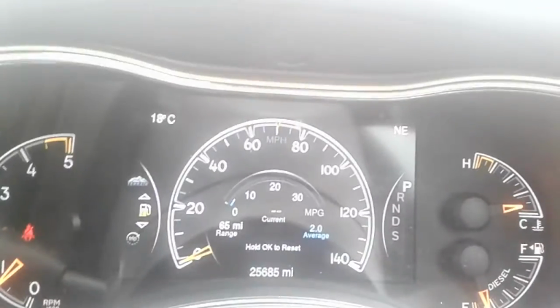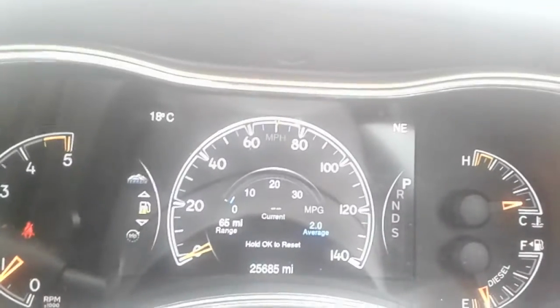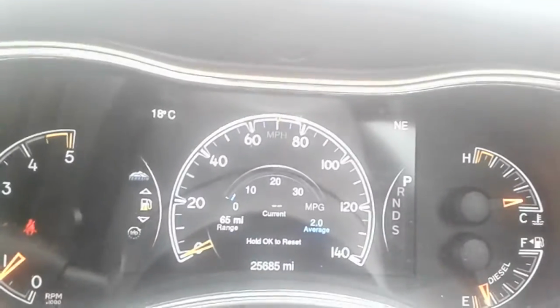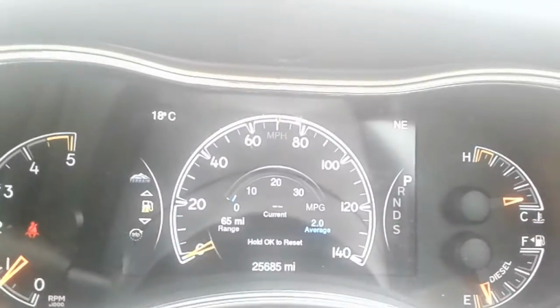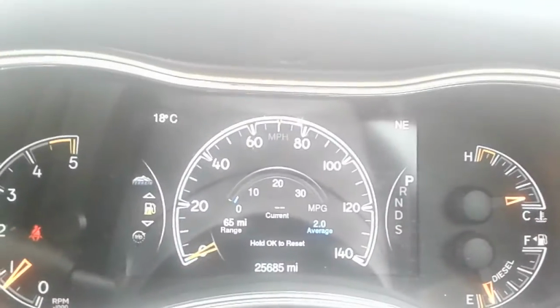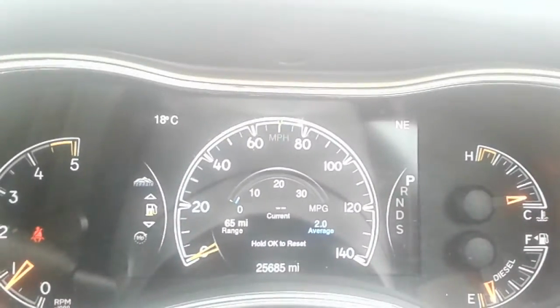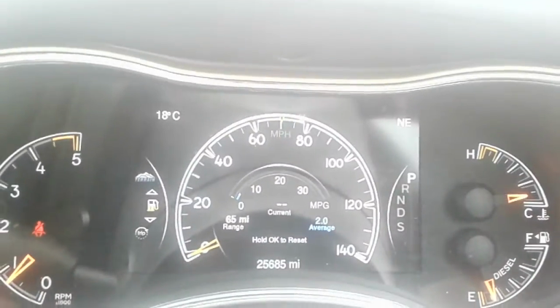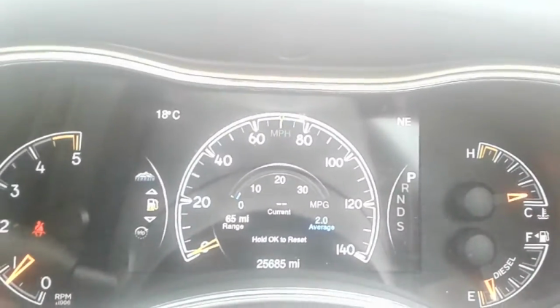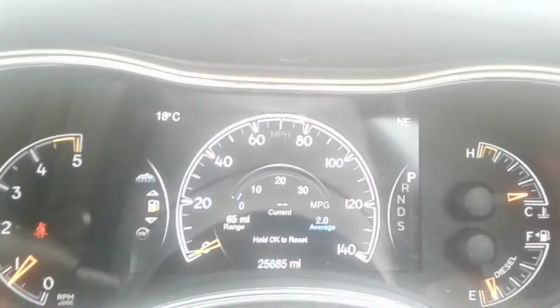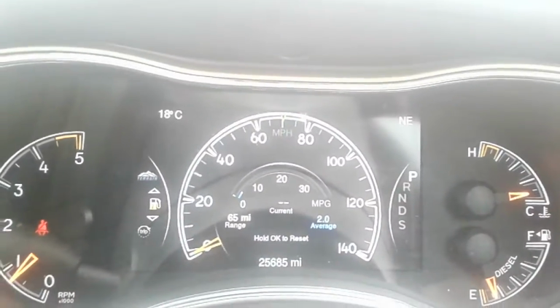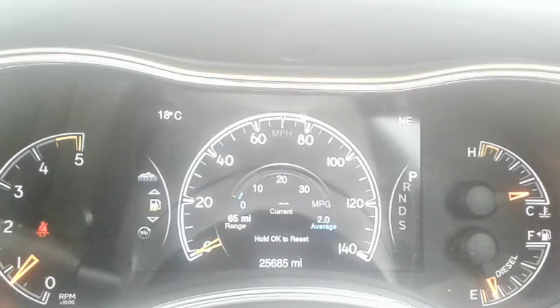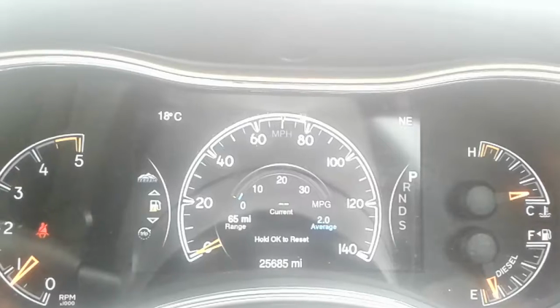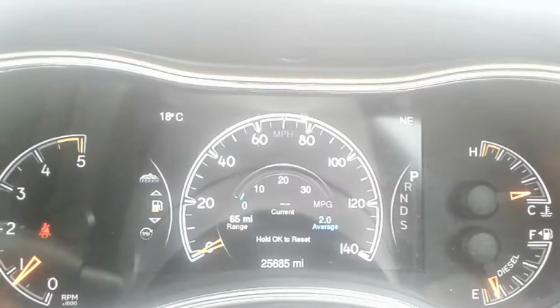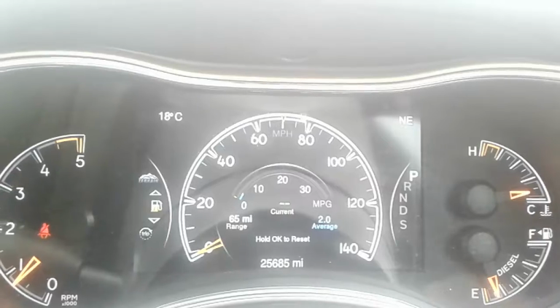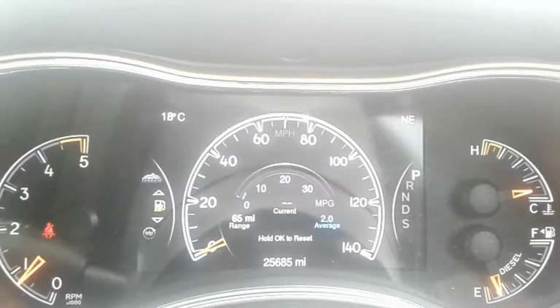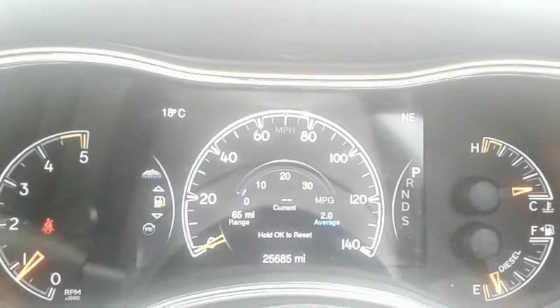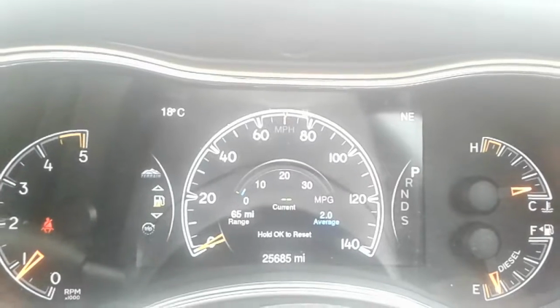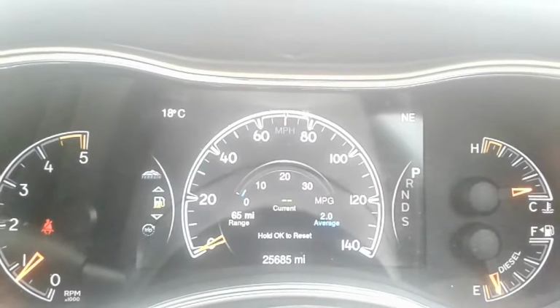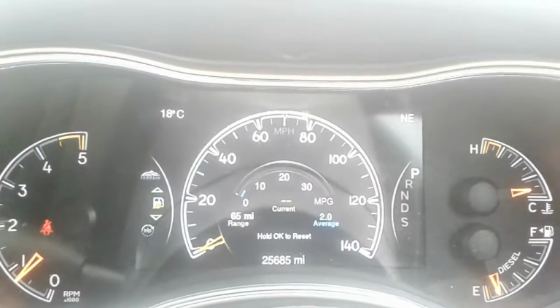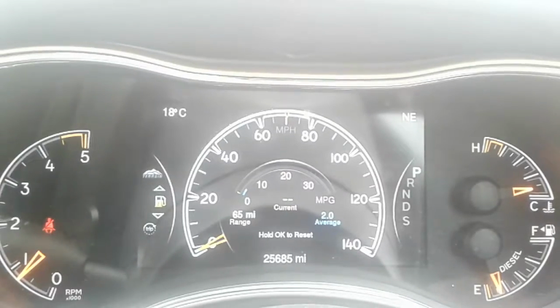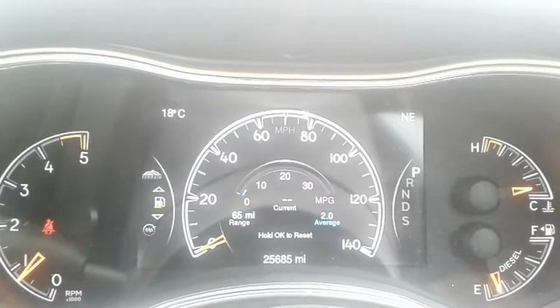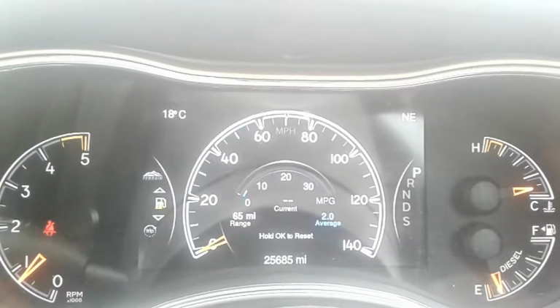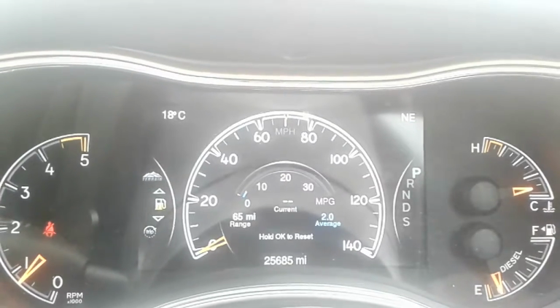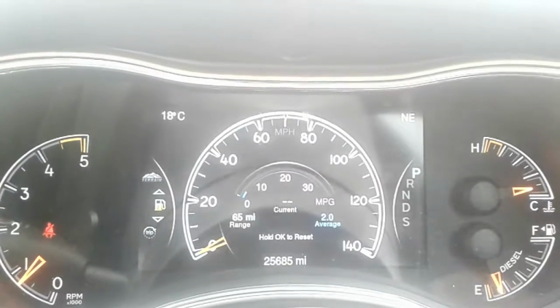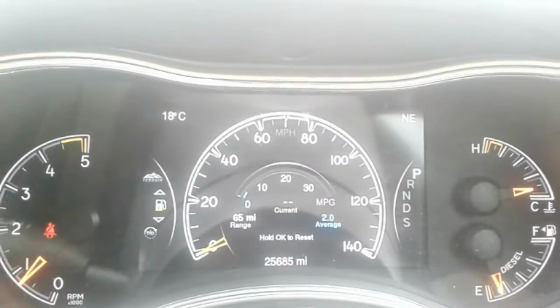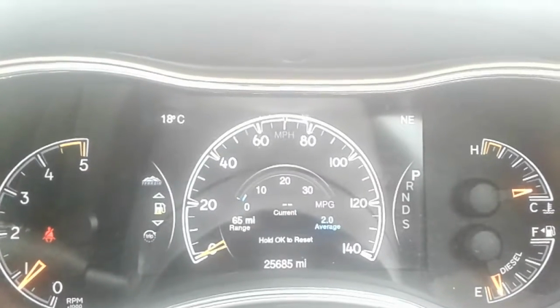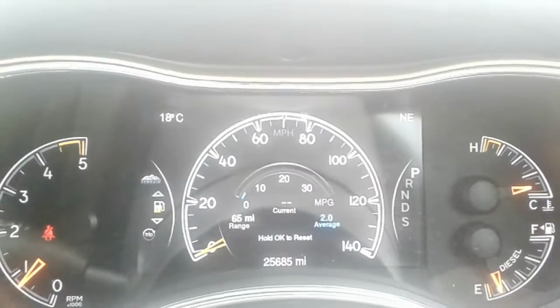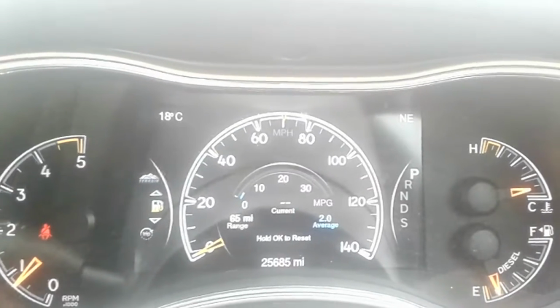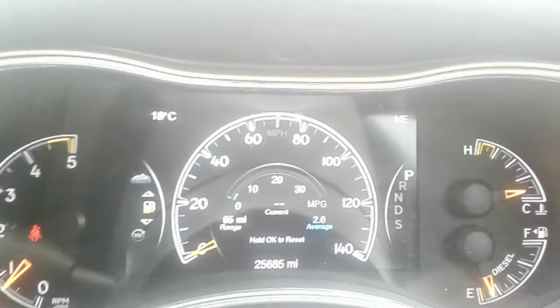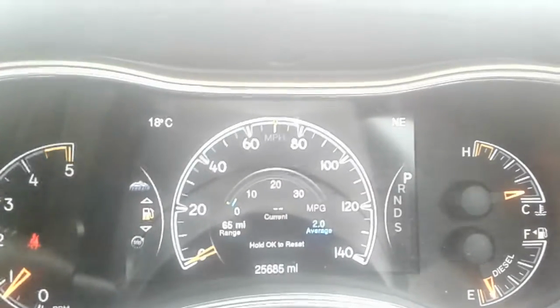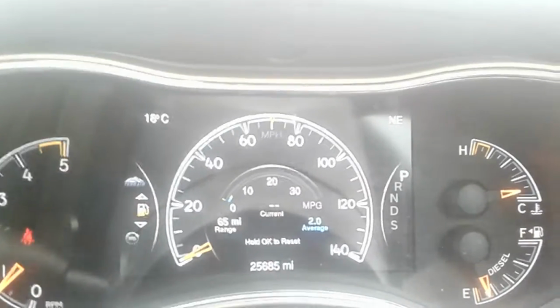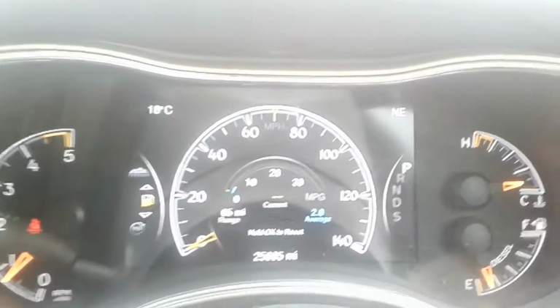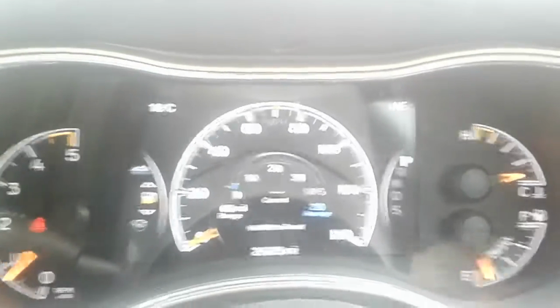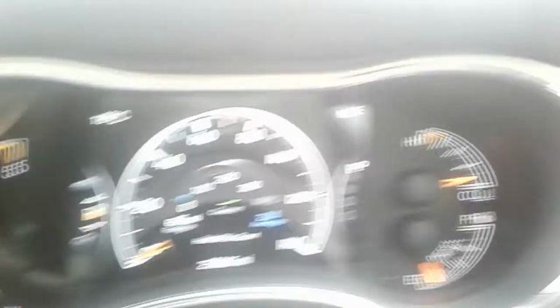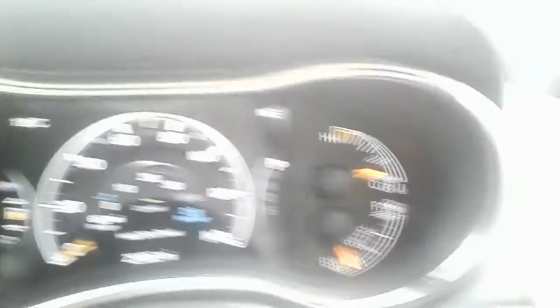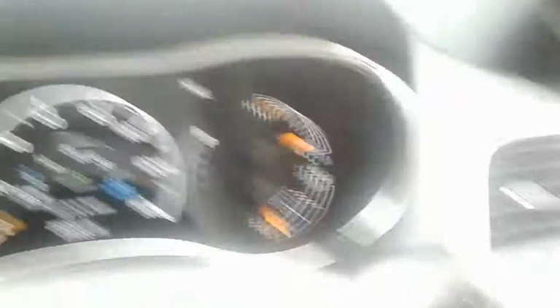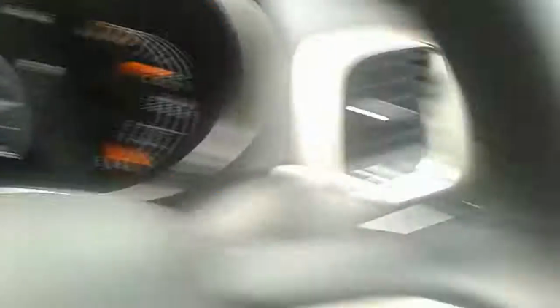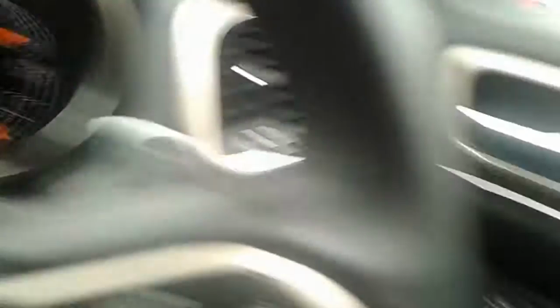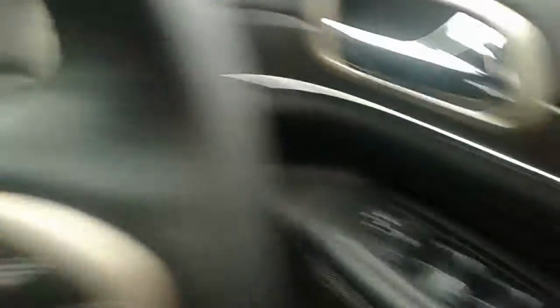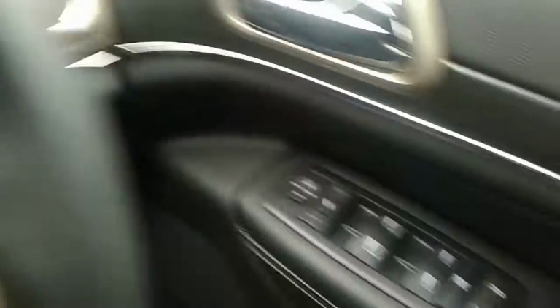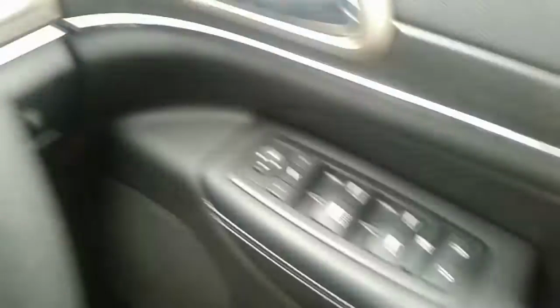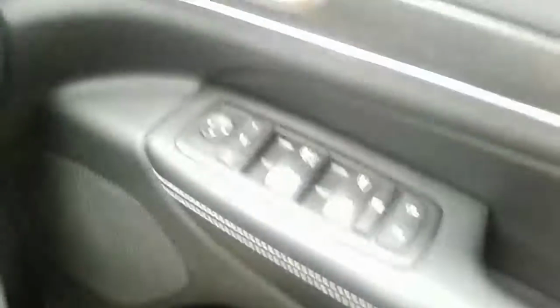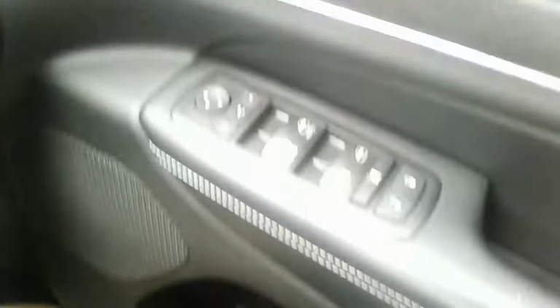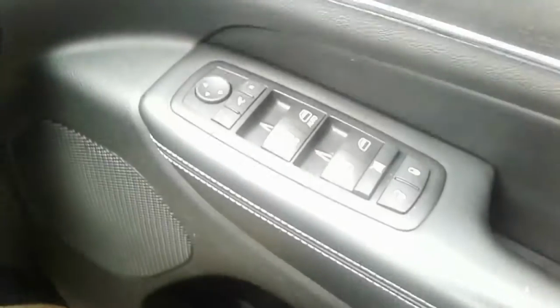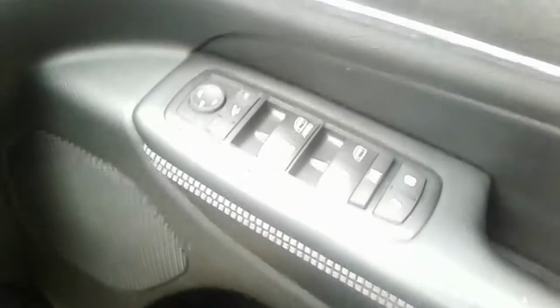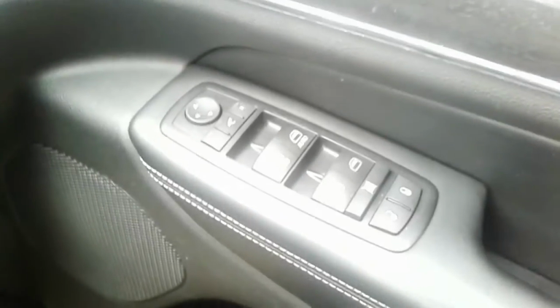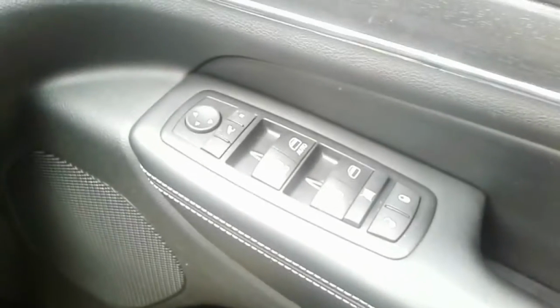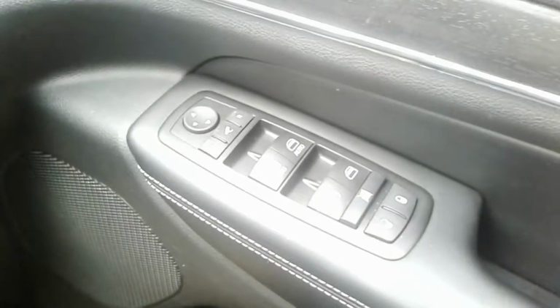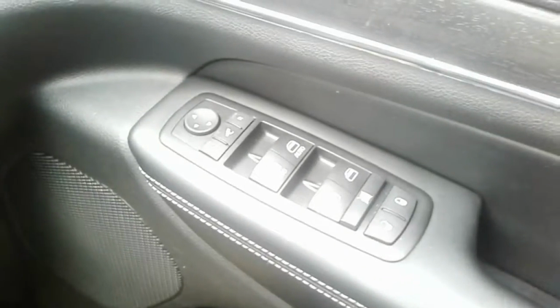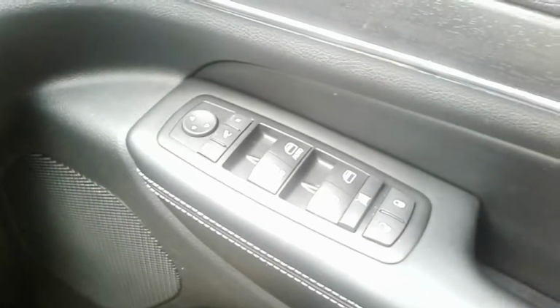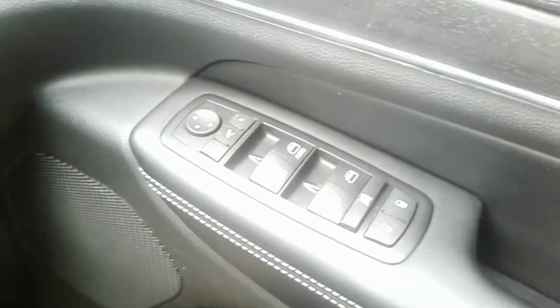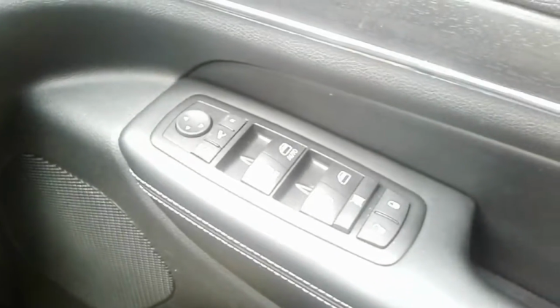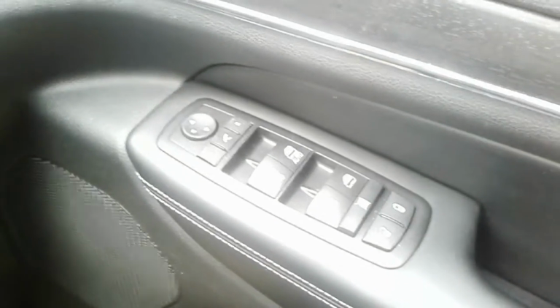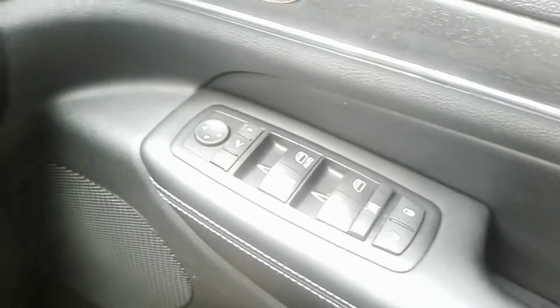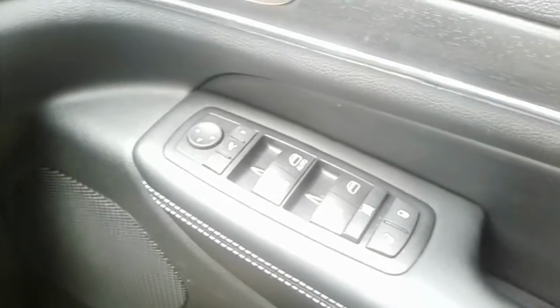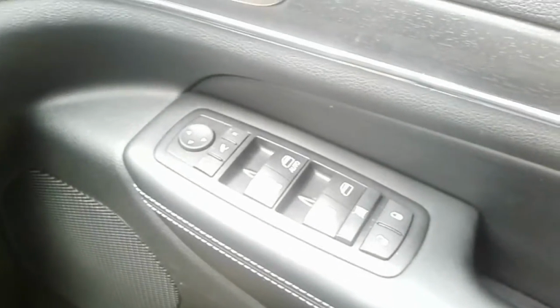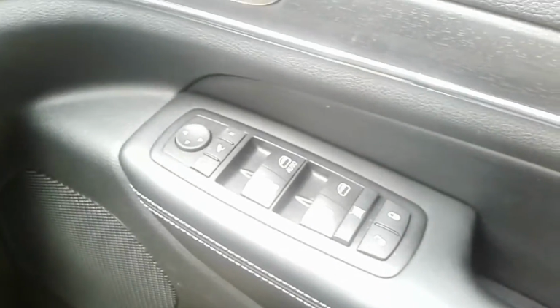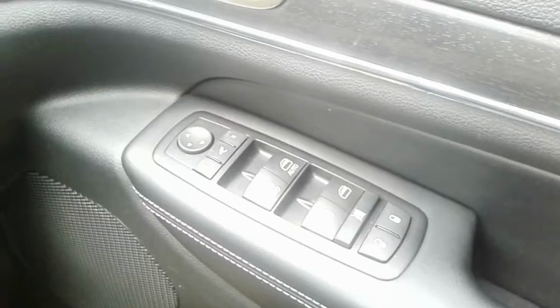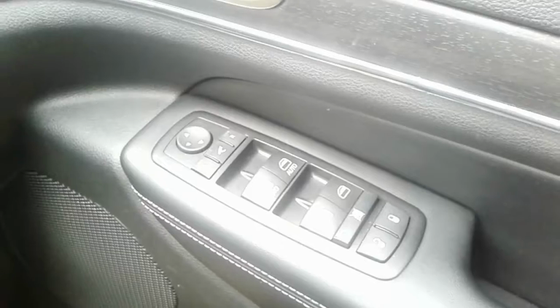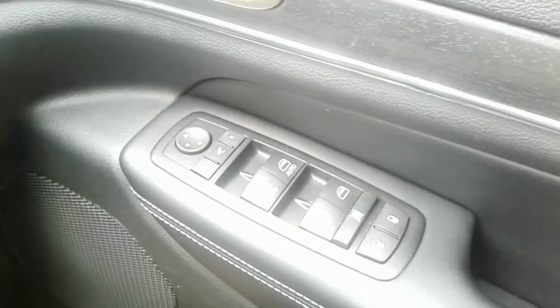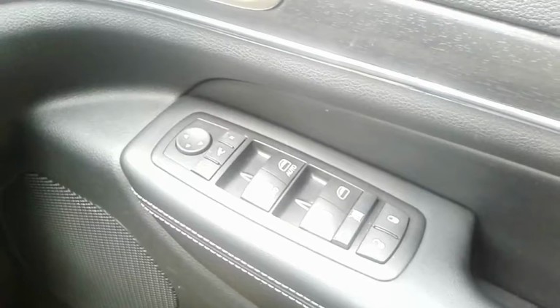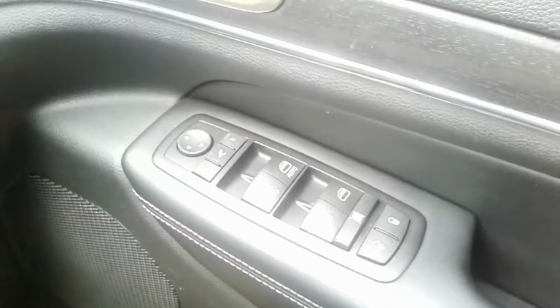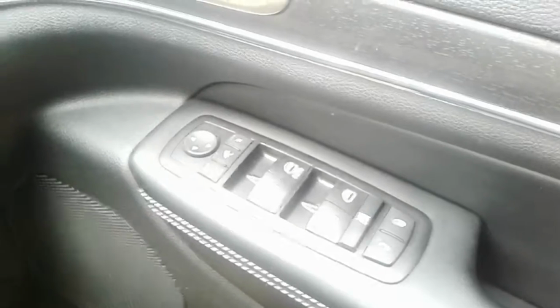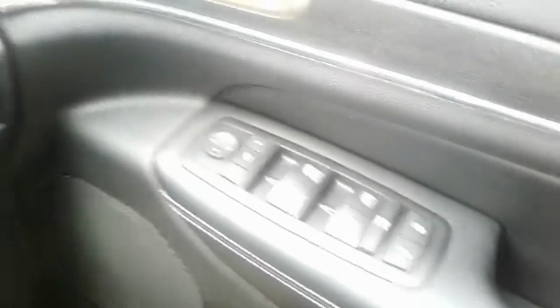In terms of mileage, it's just over 25,500 miles. Also in the front, you've got your mirror adjustments and electric window switches.